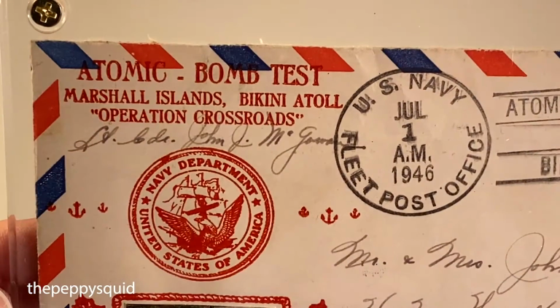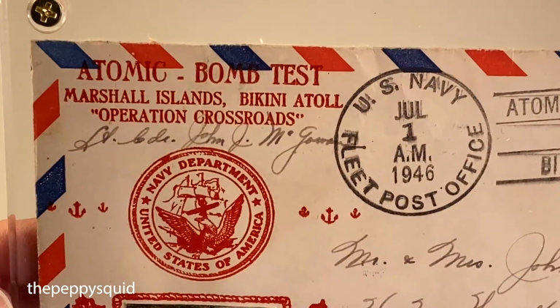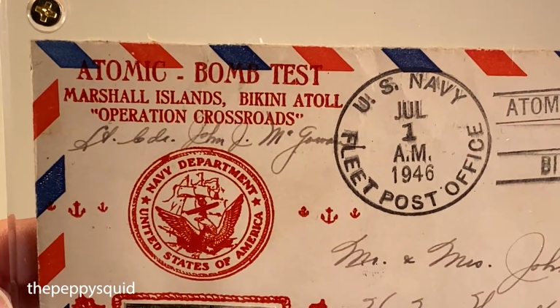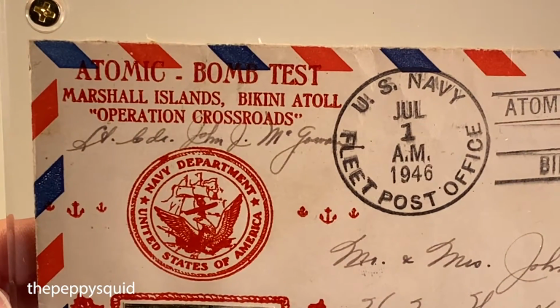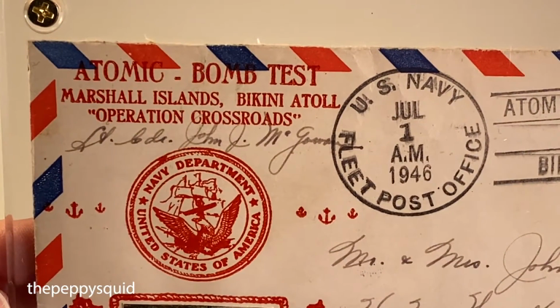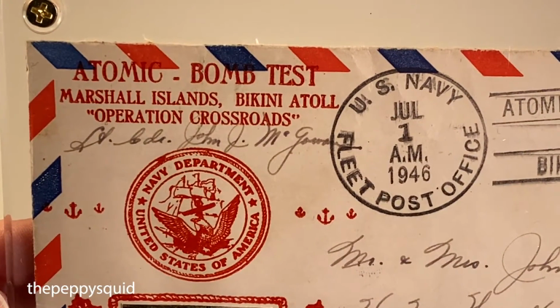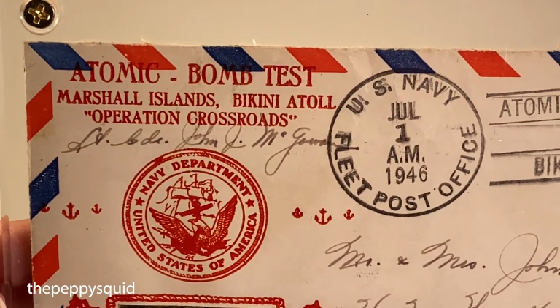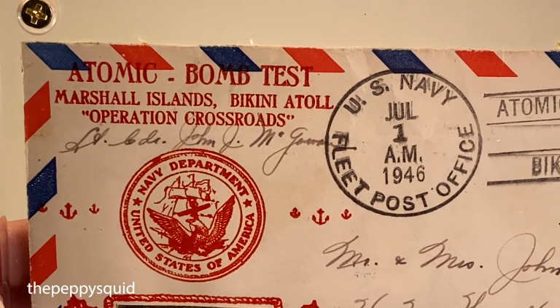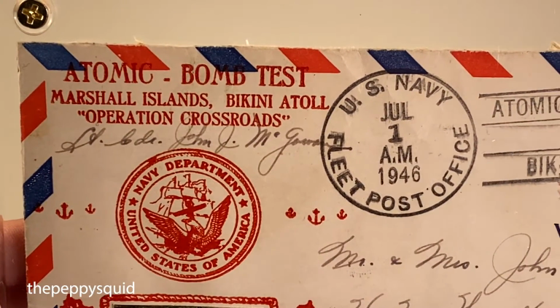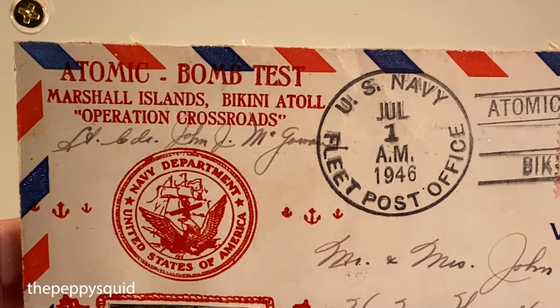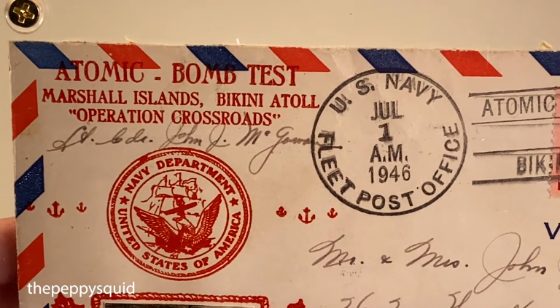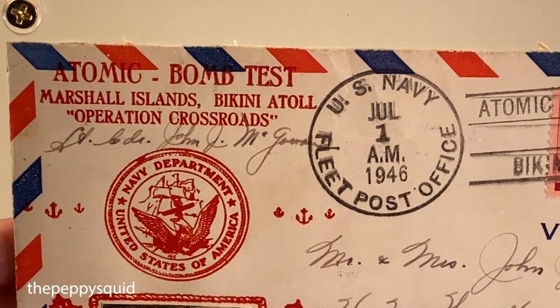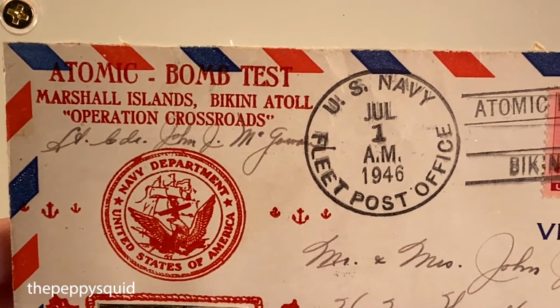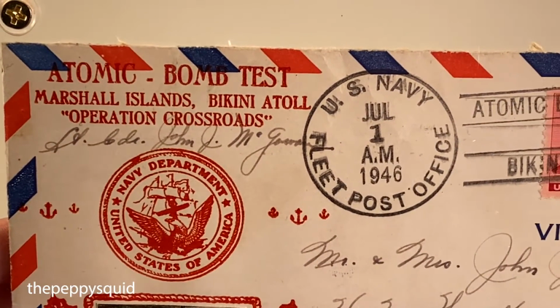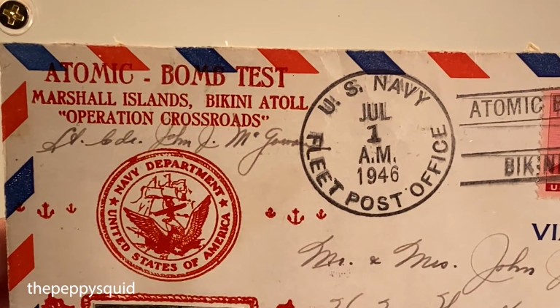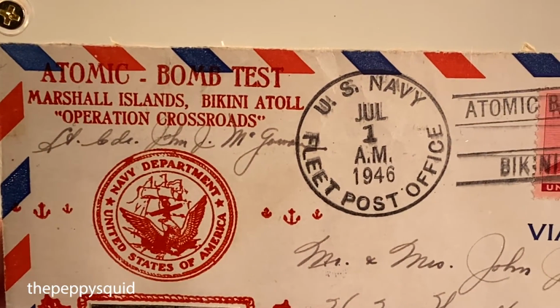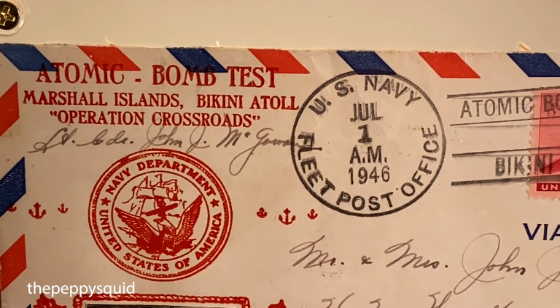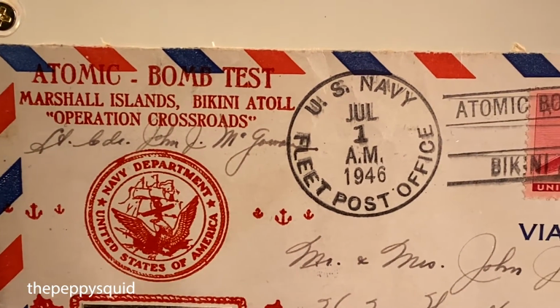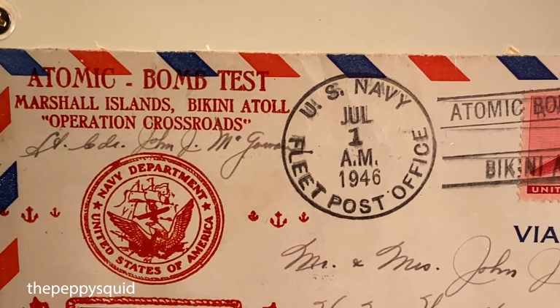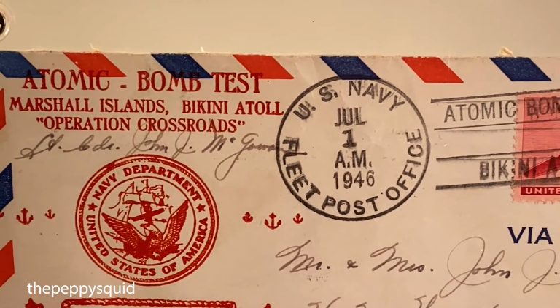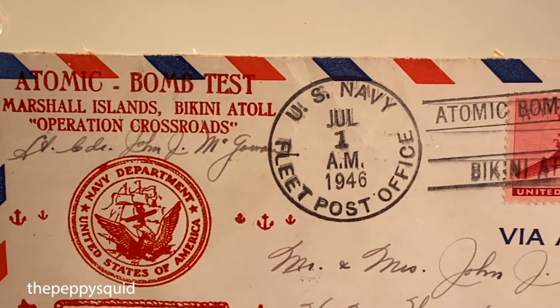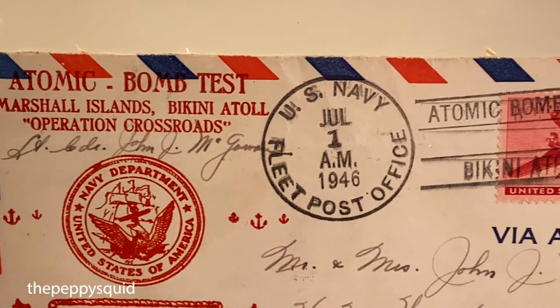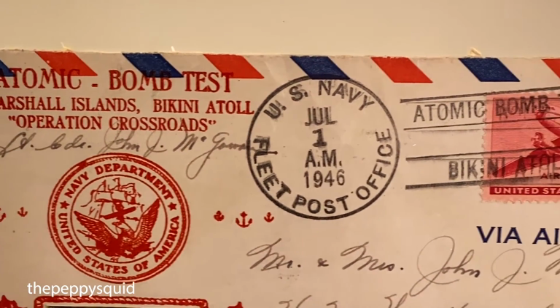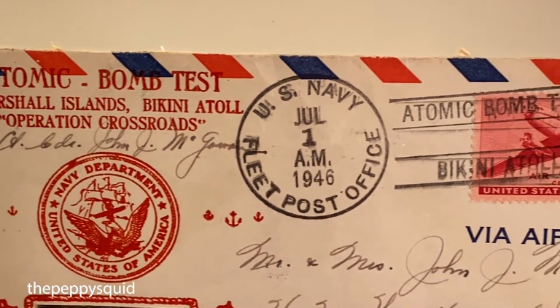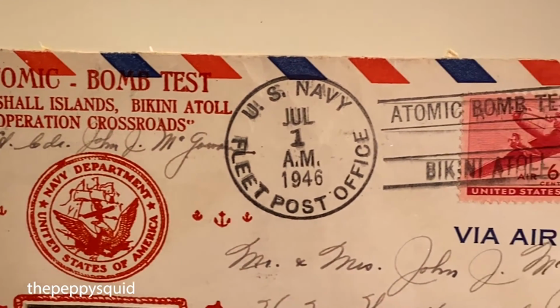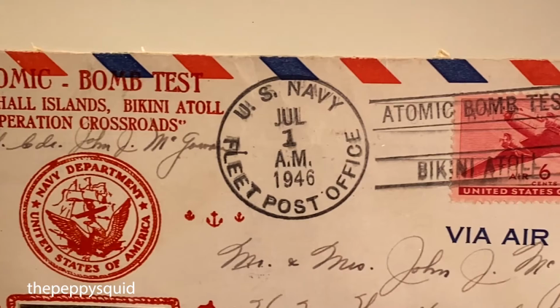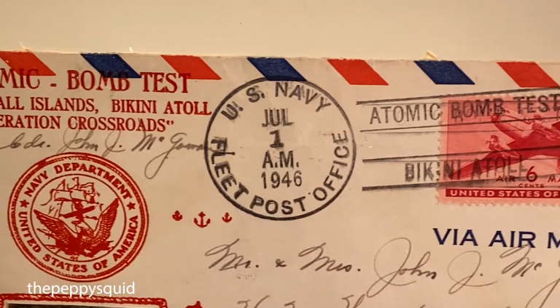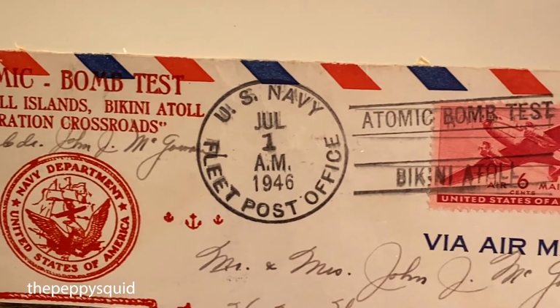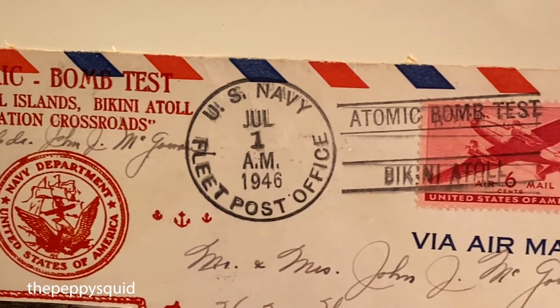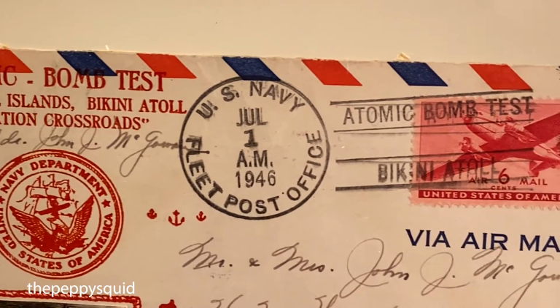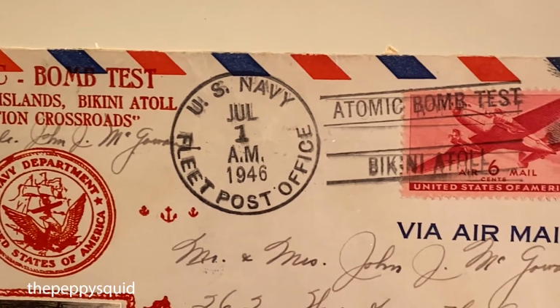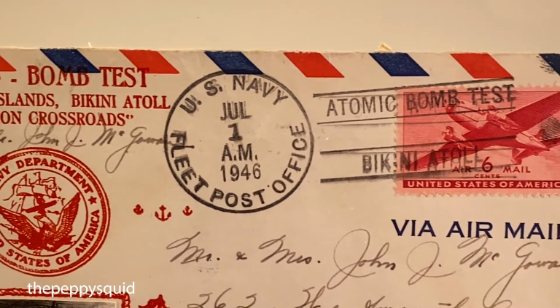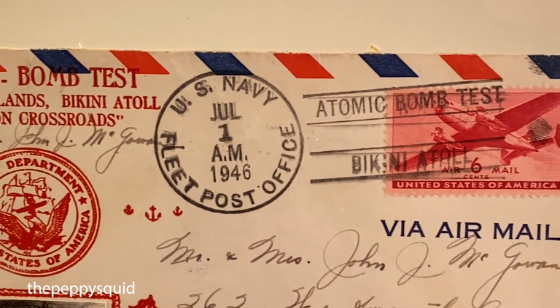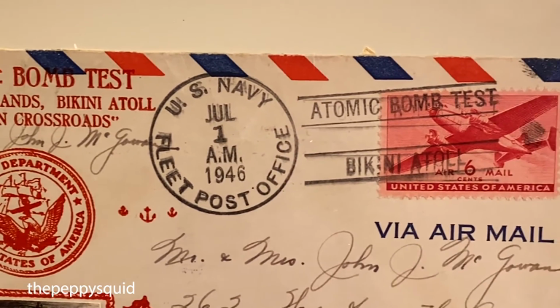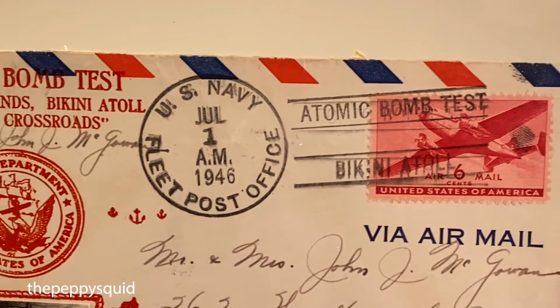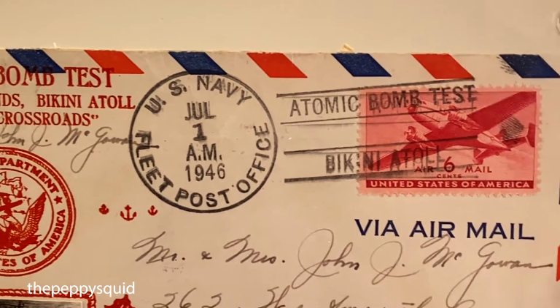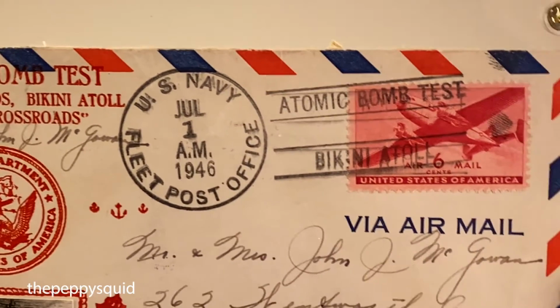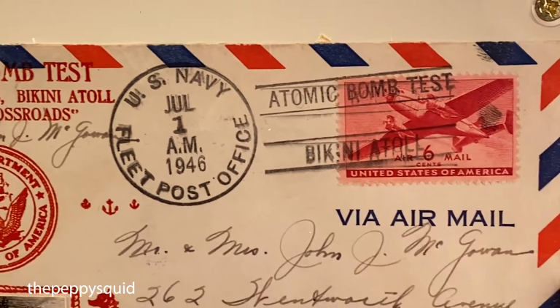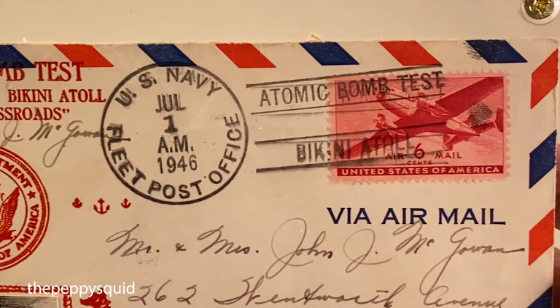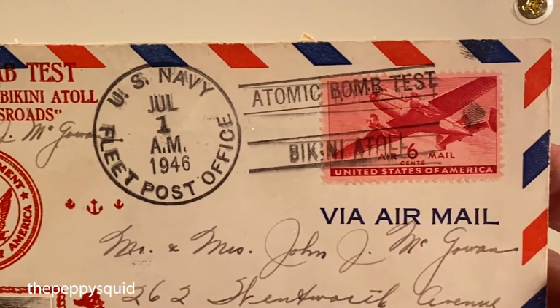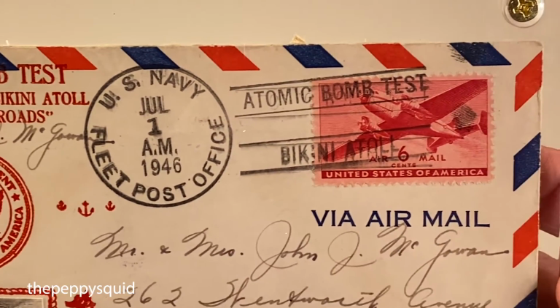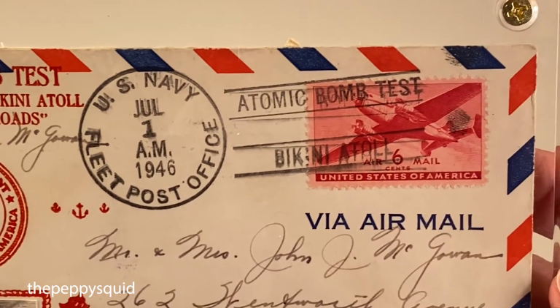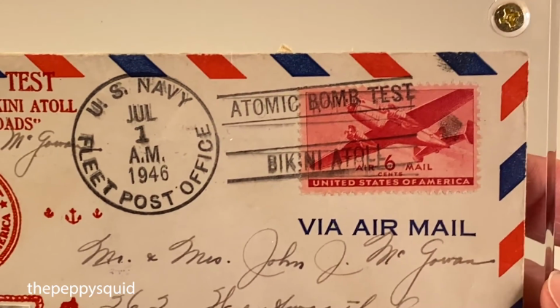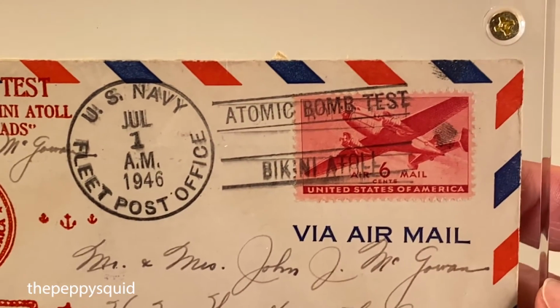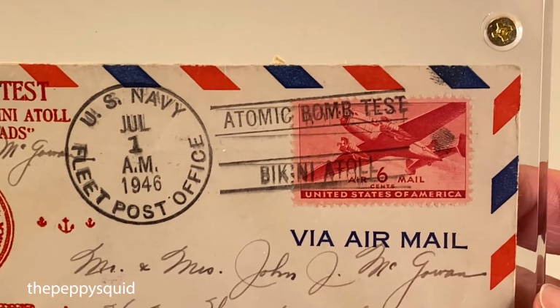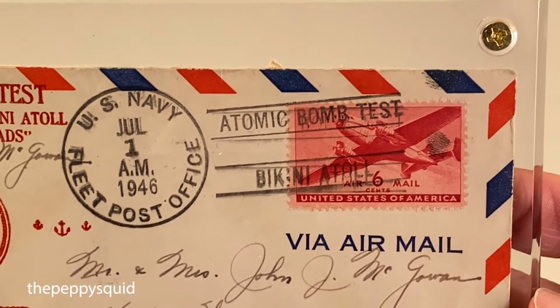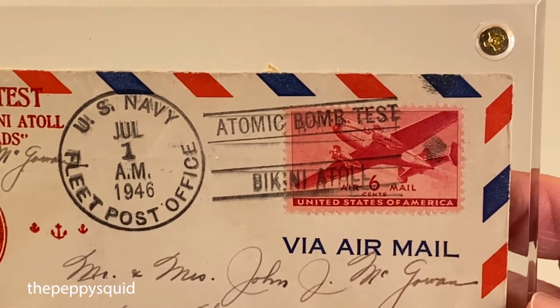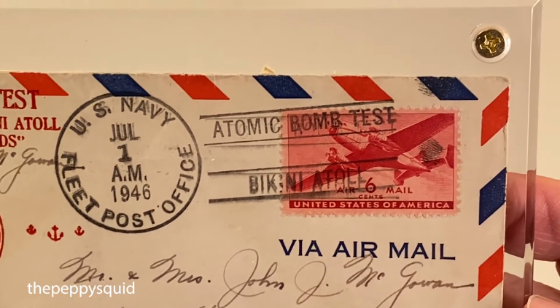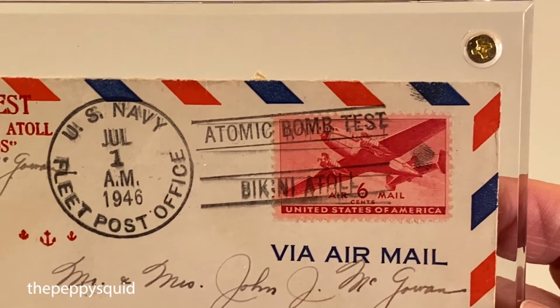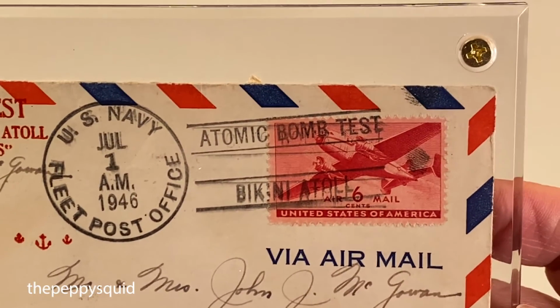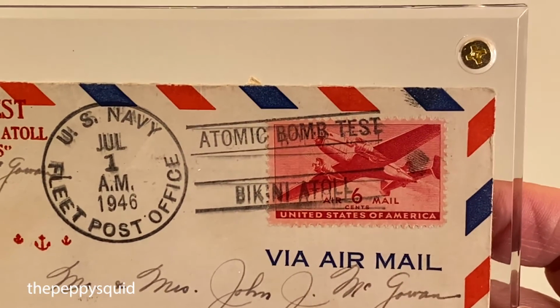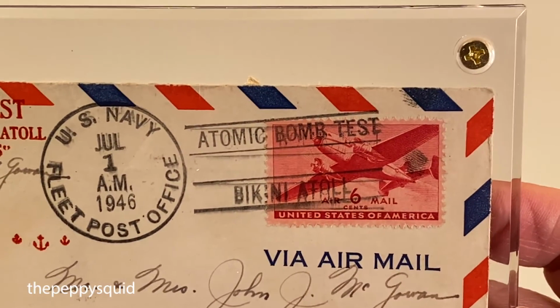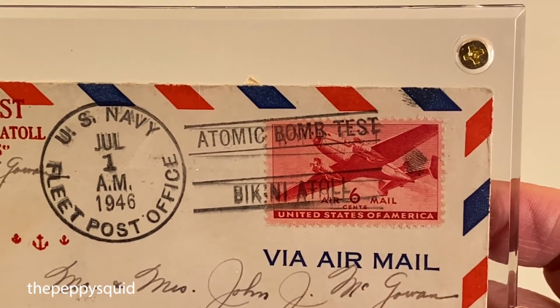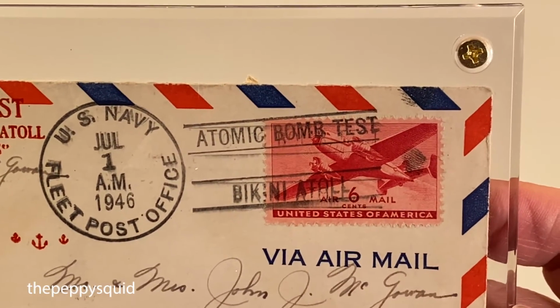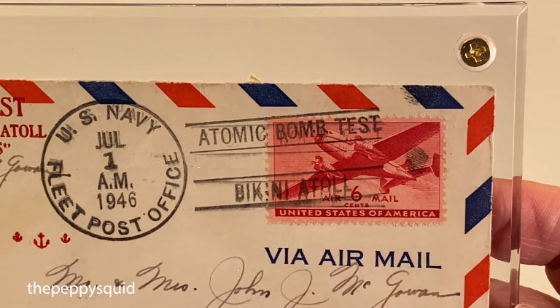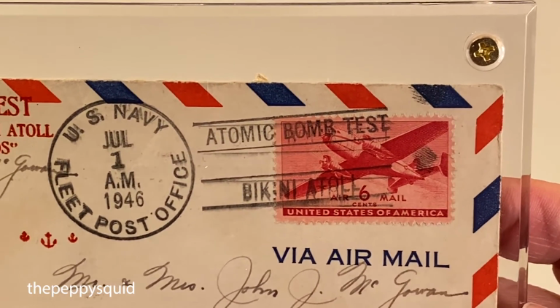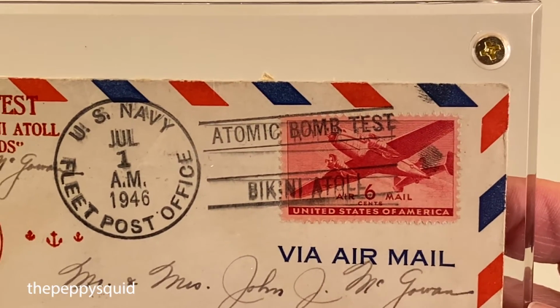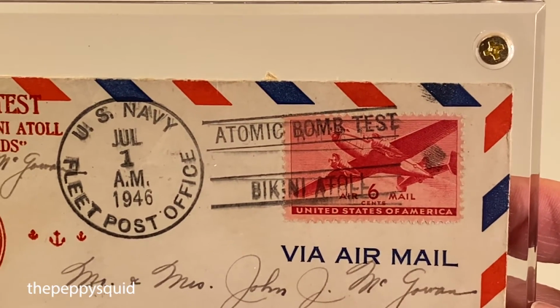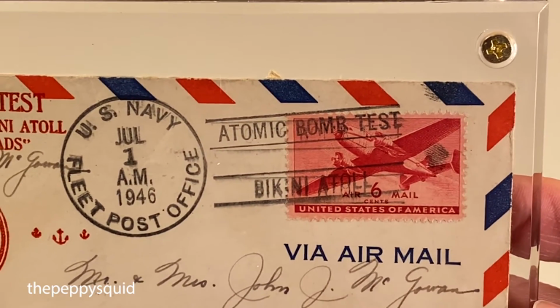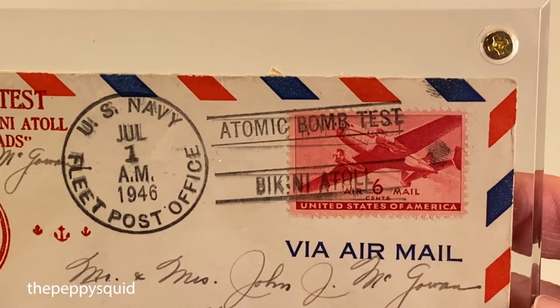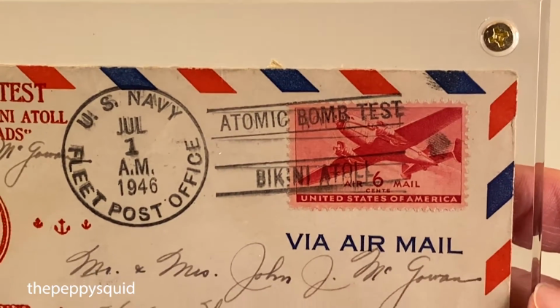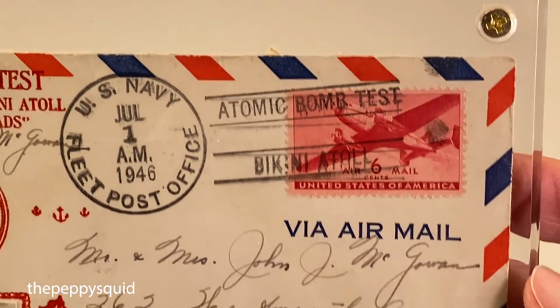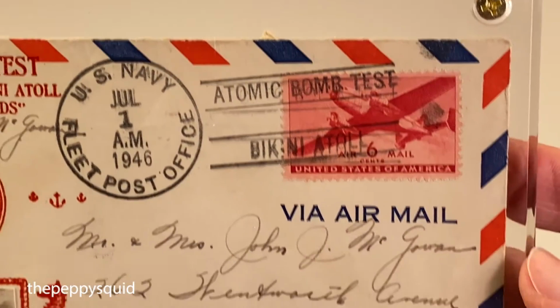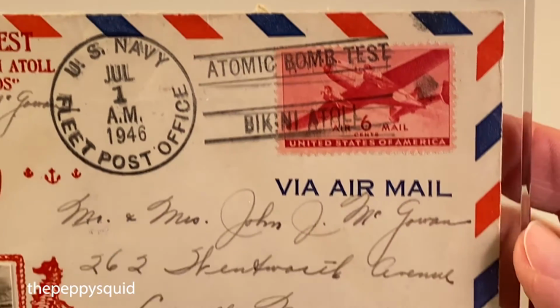Zoomed in a little bit so you can see some of the detail on here with the stamp and the postmark.